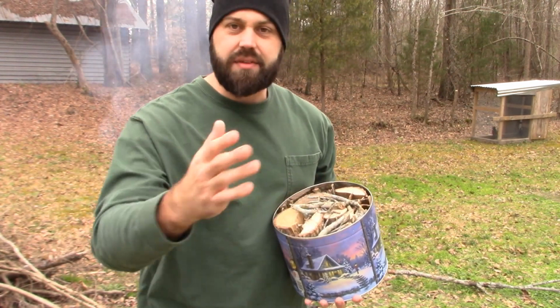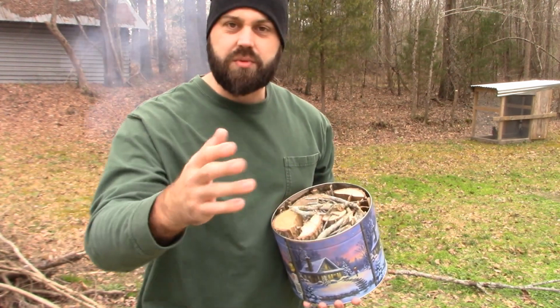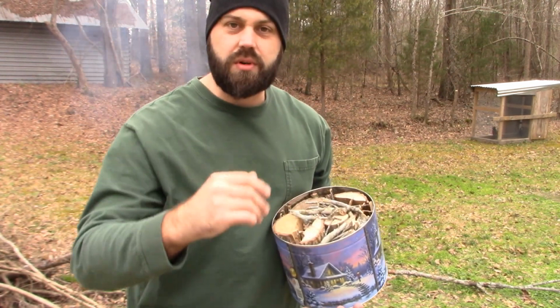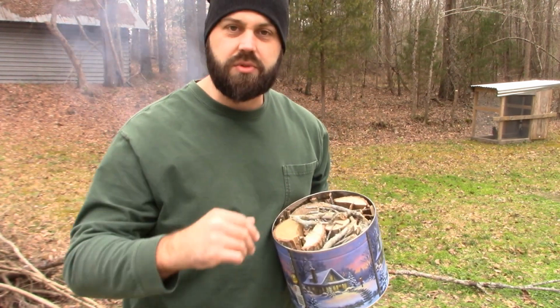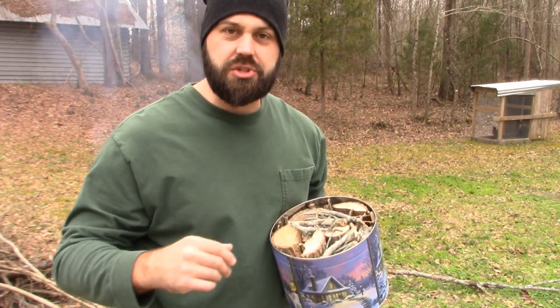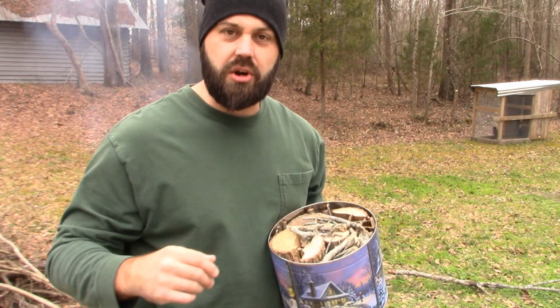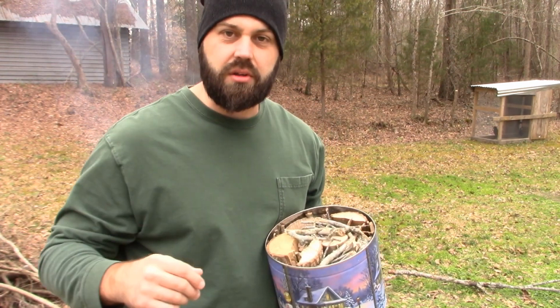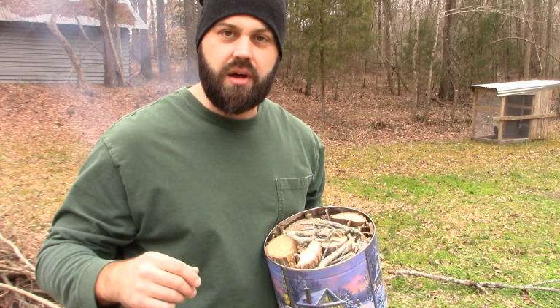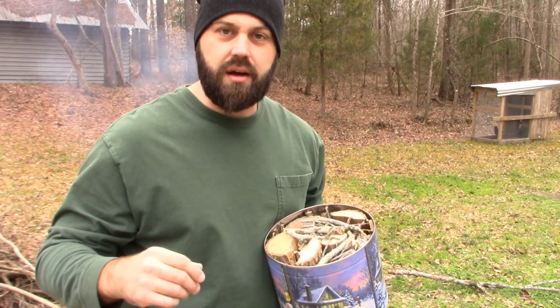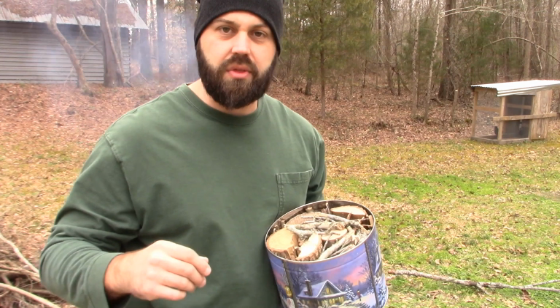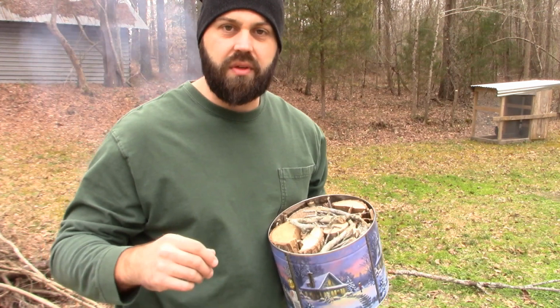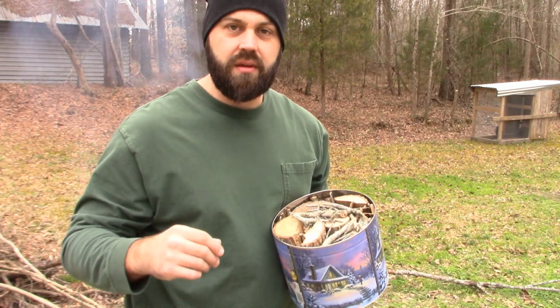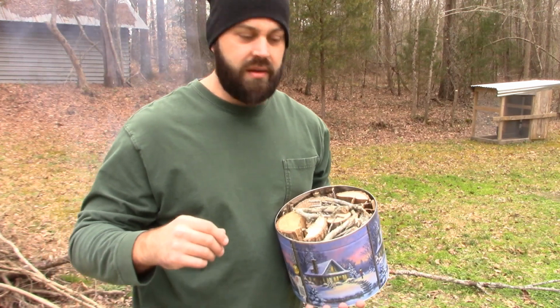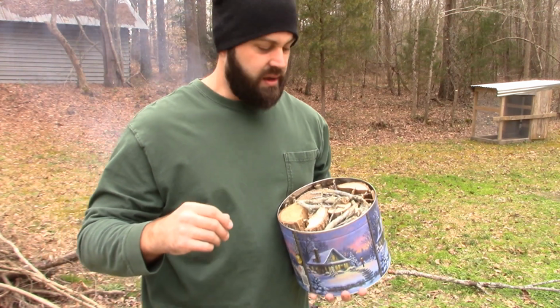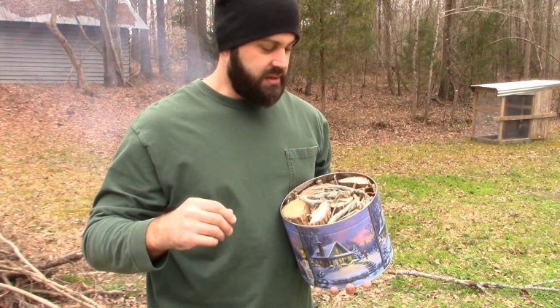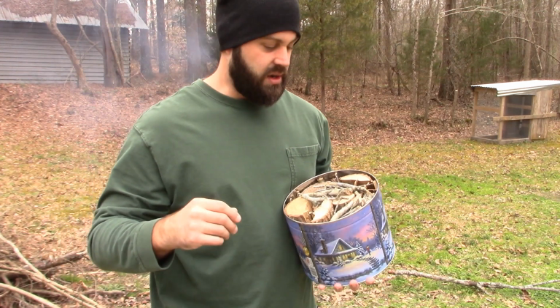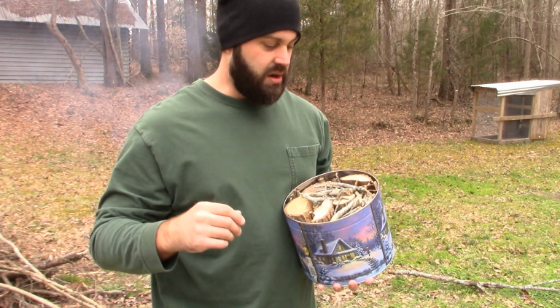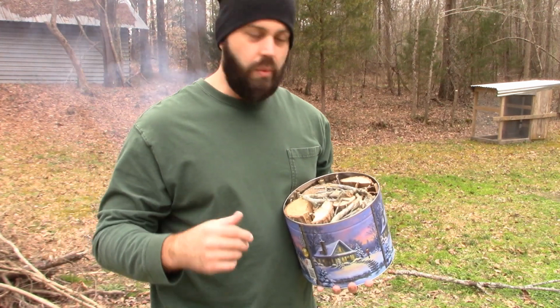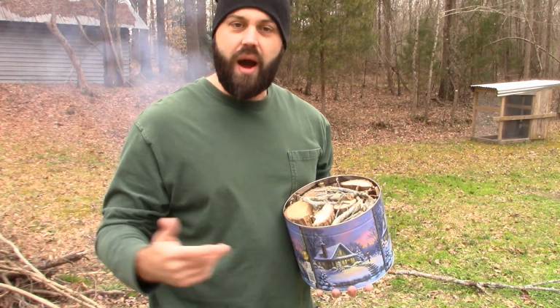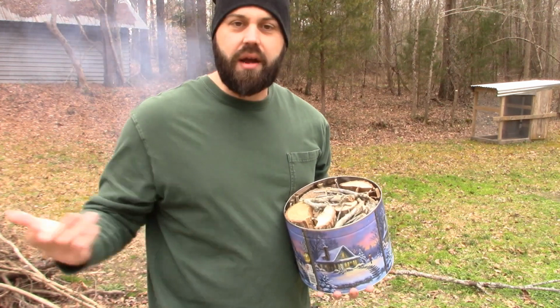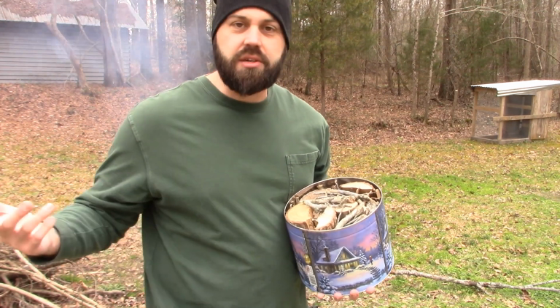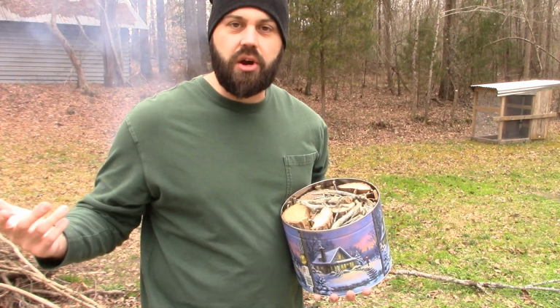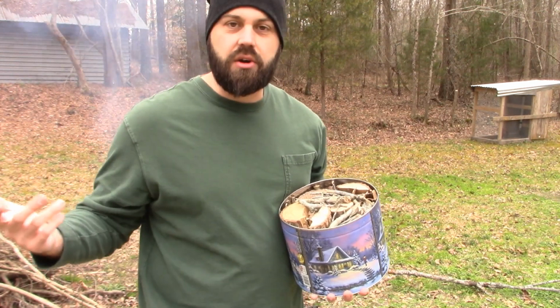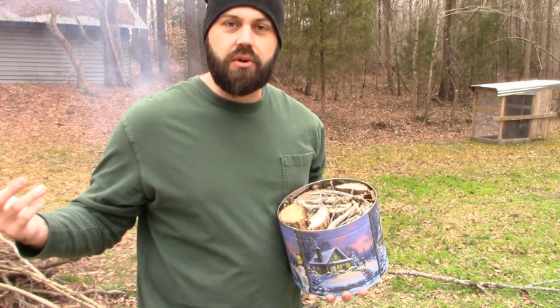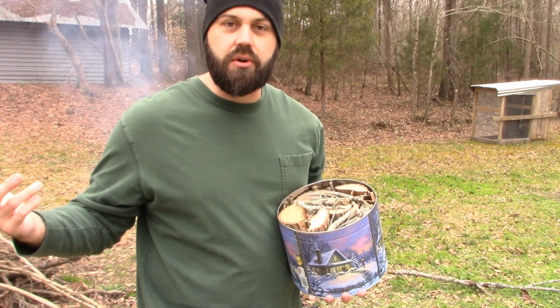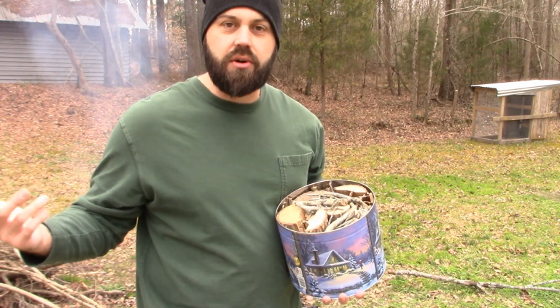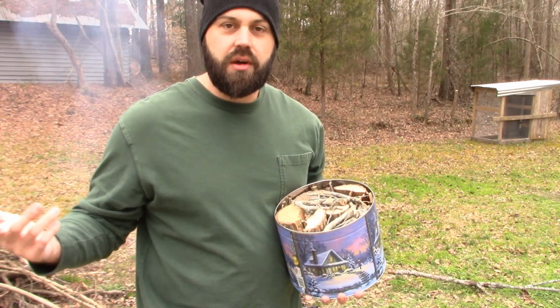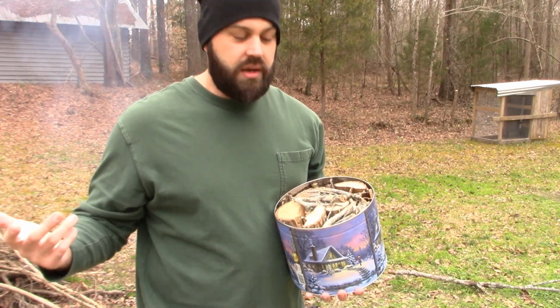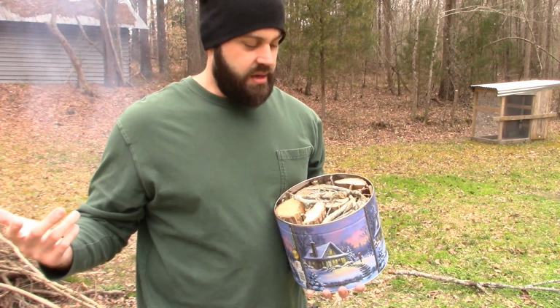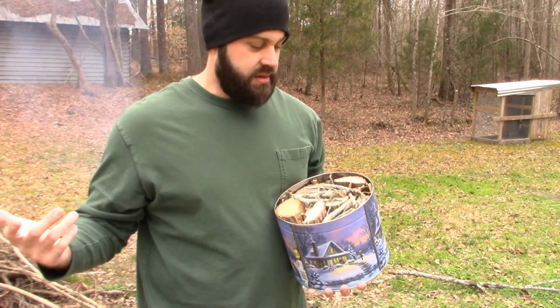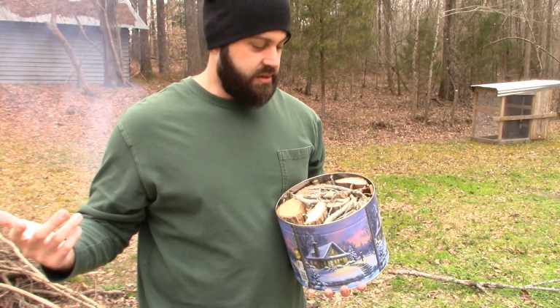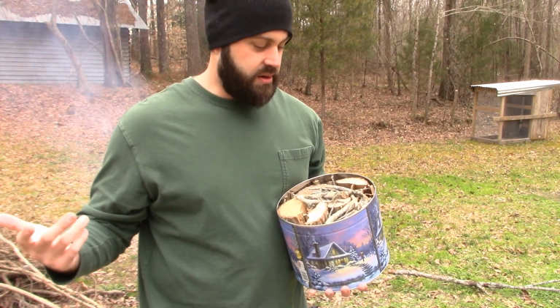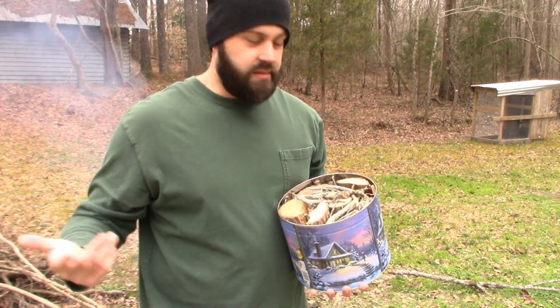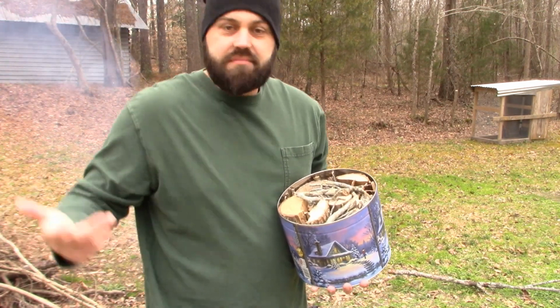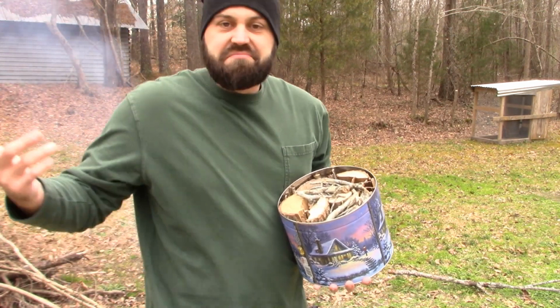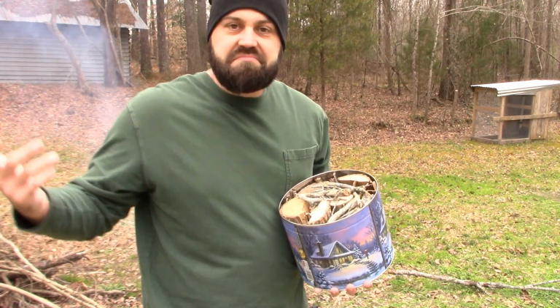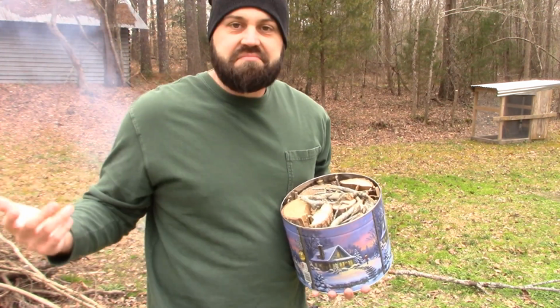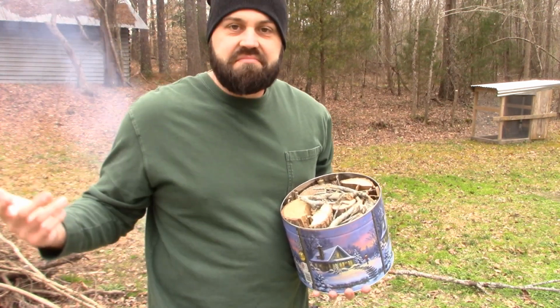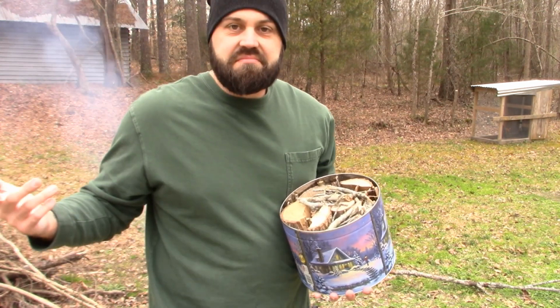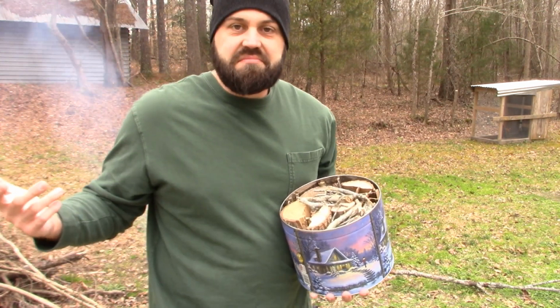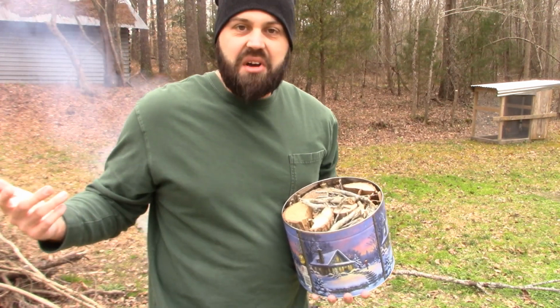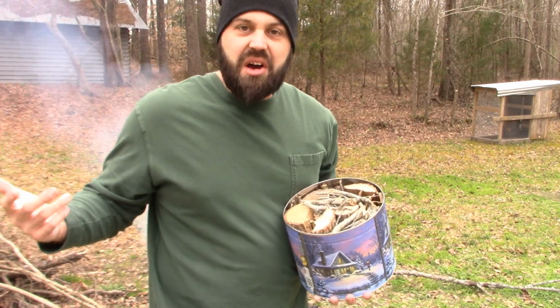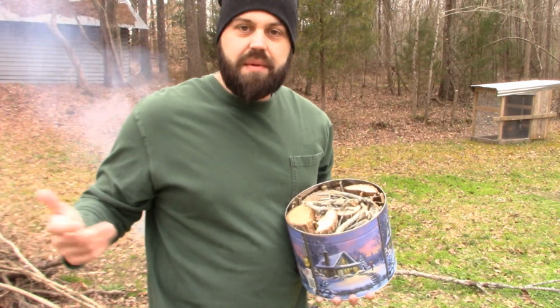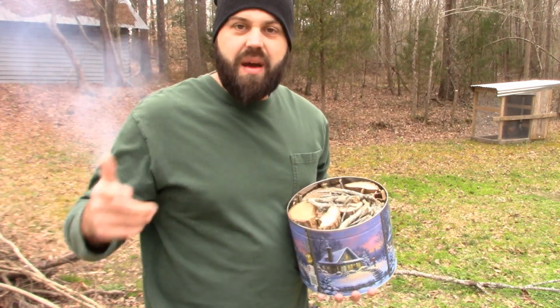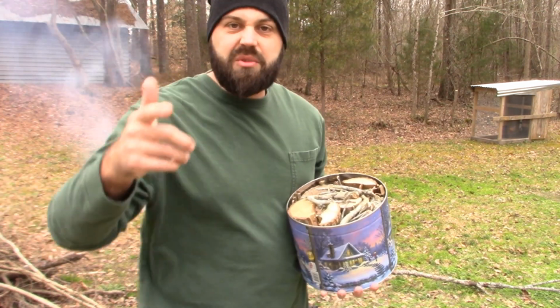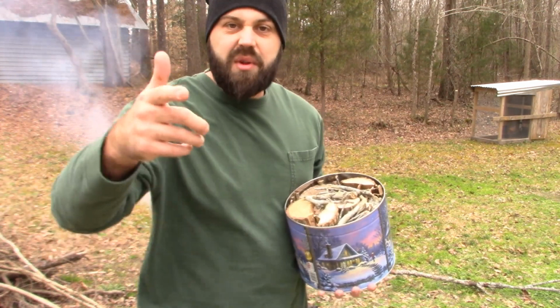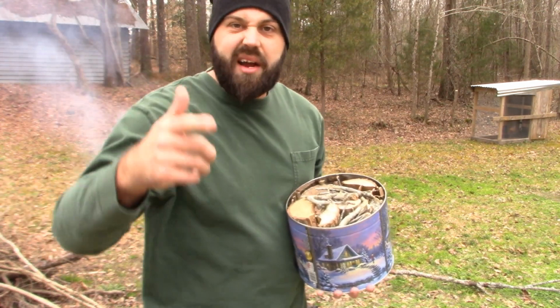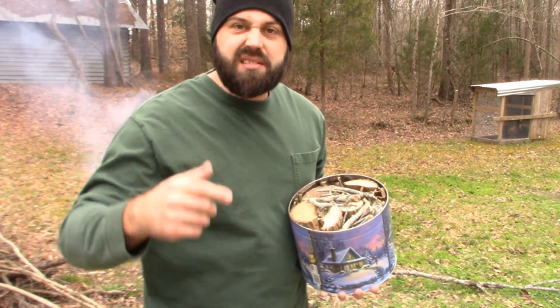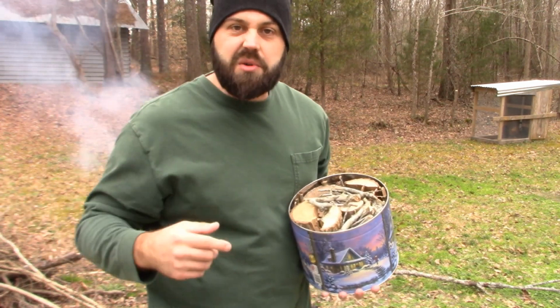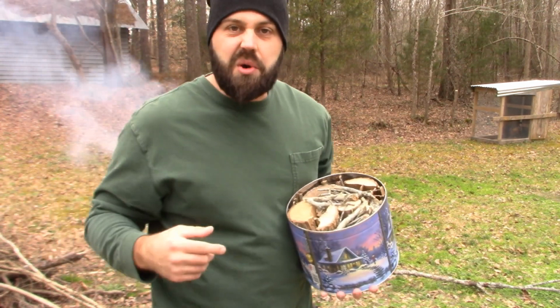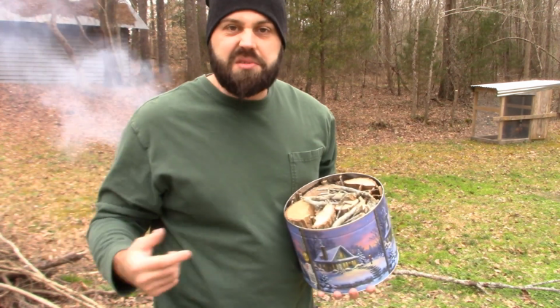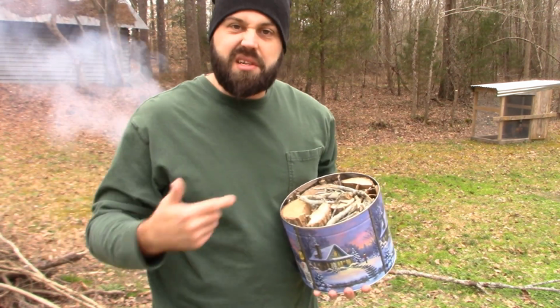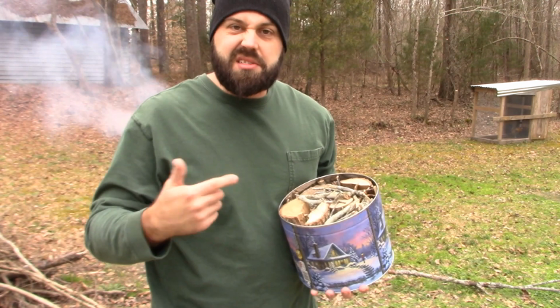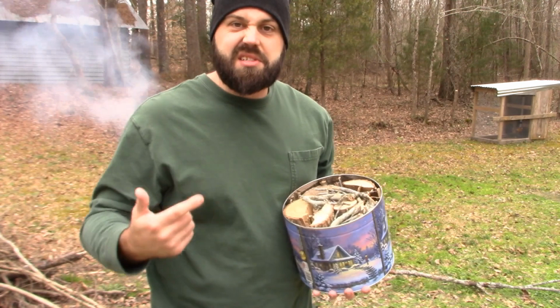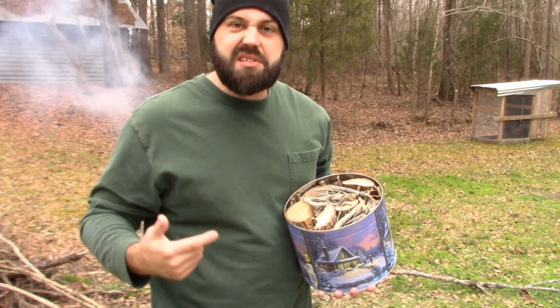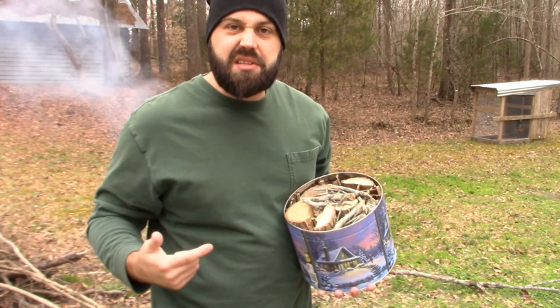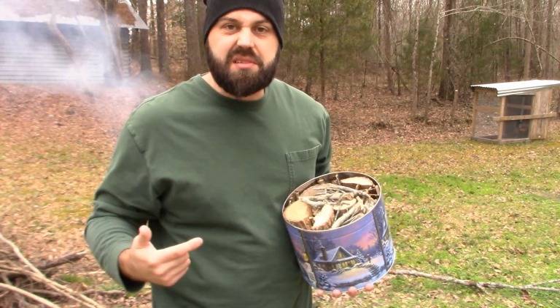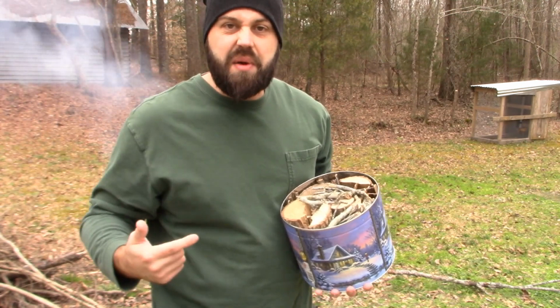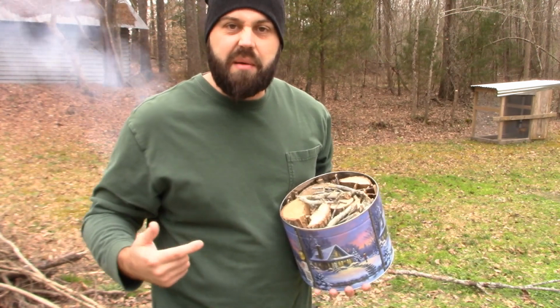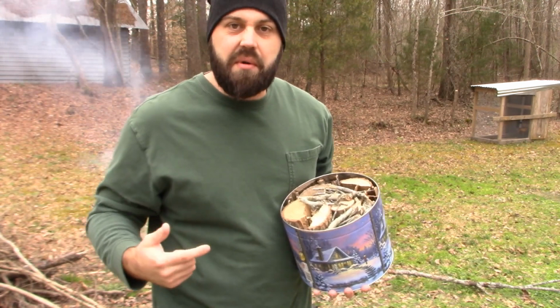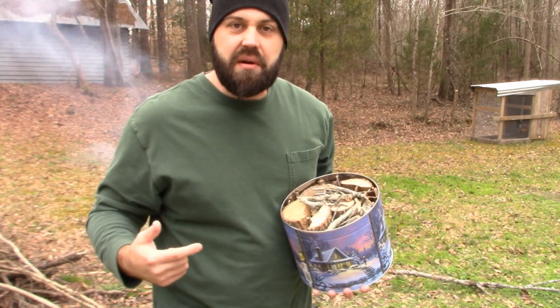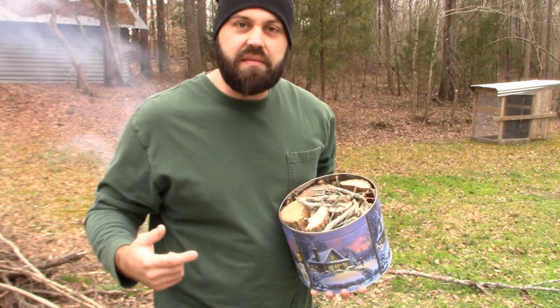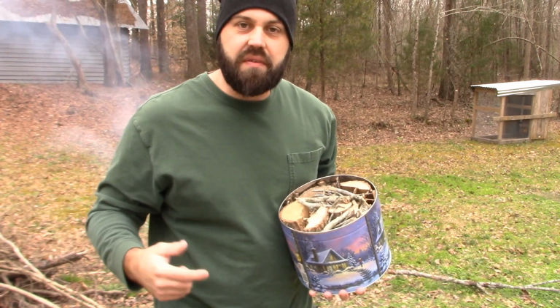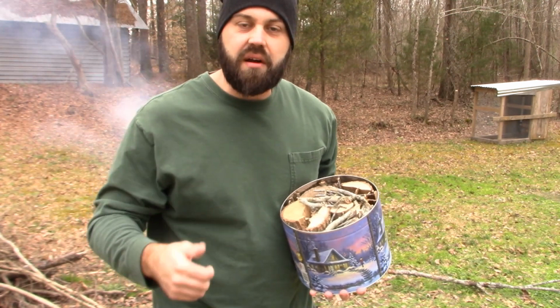This works with char cloth, so why not charcoal? I'll get back when I got some coals and I'll stick this bad boy on the fire.